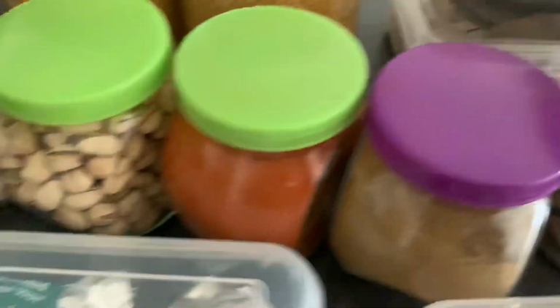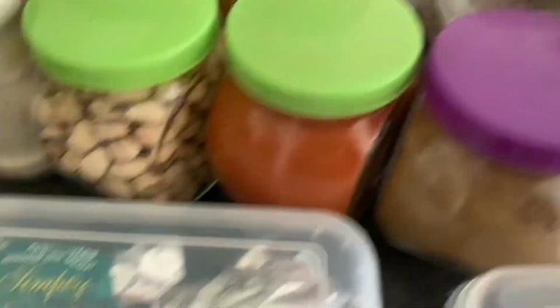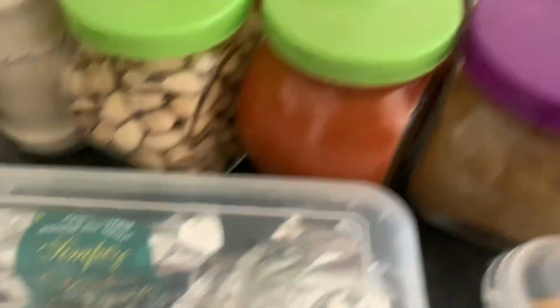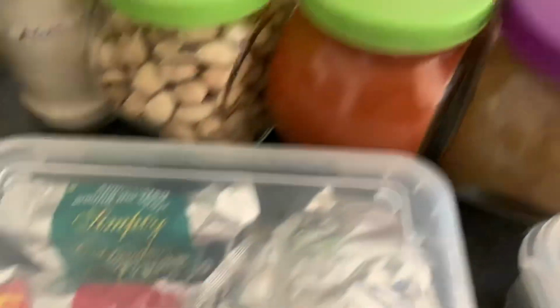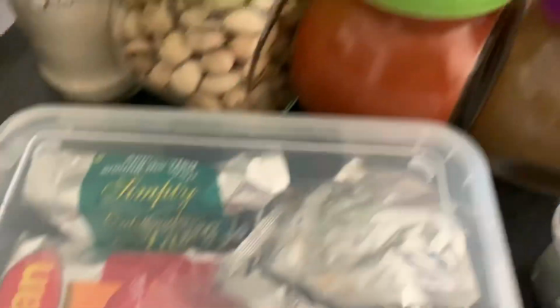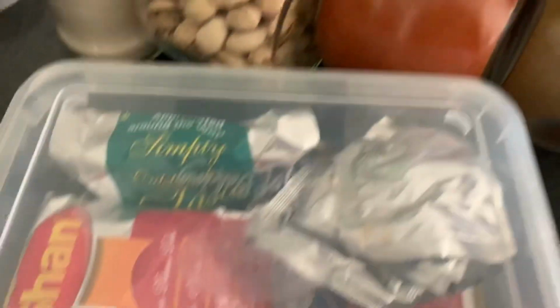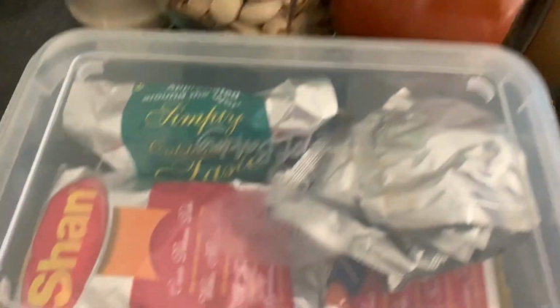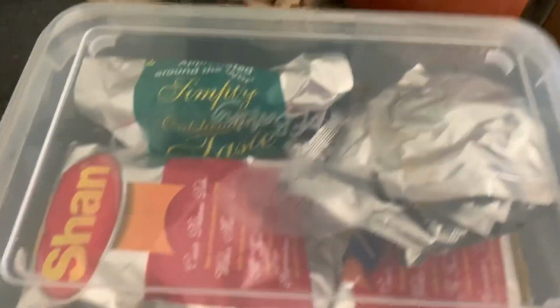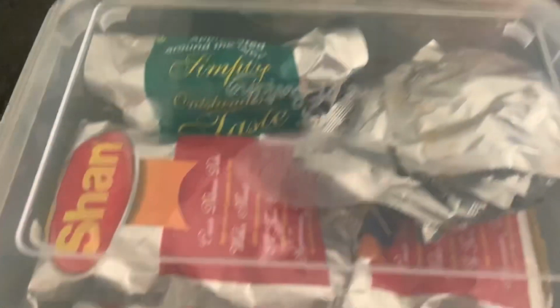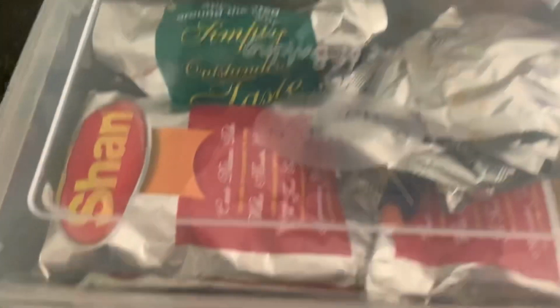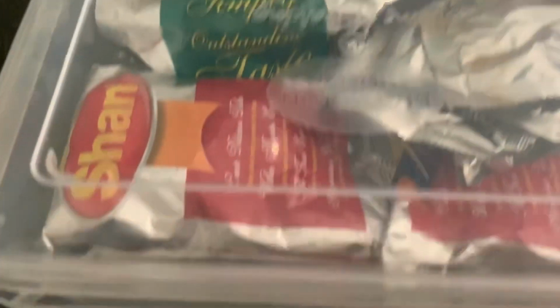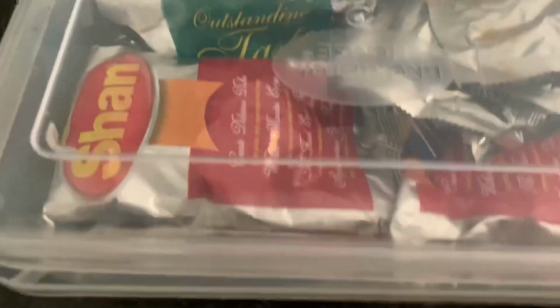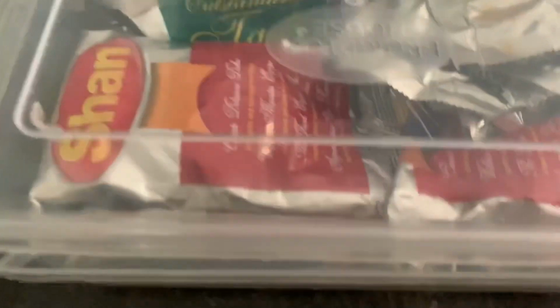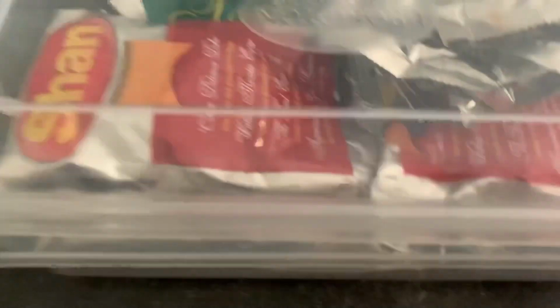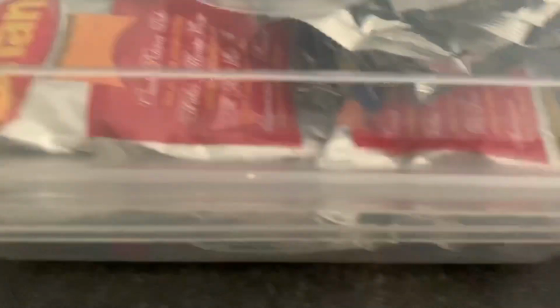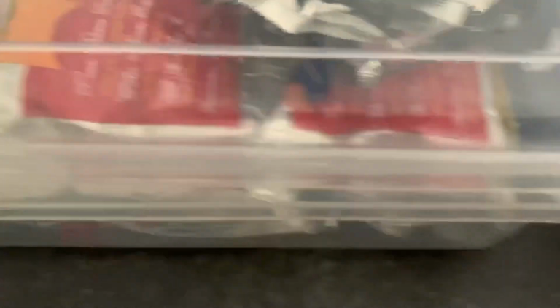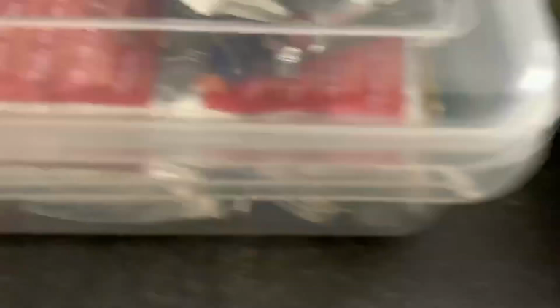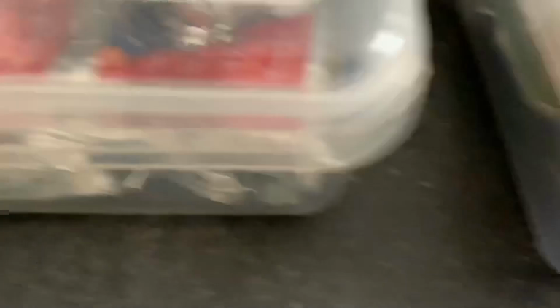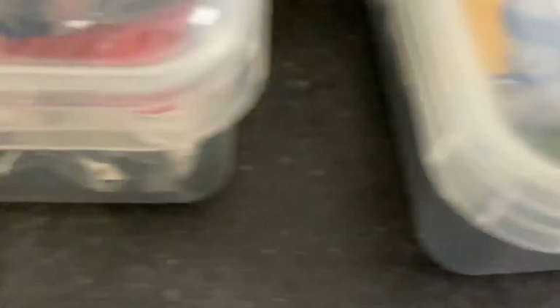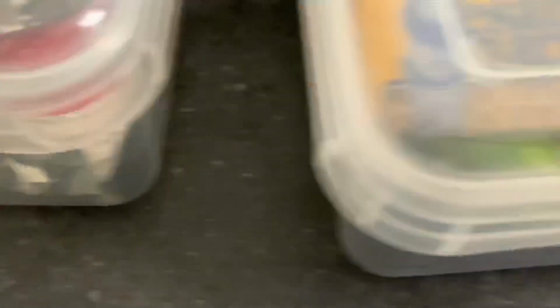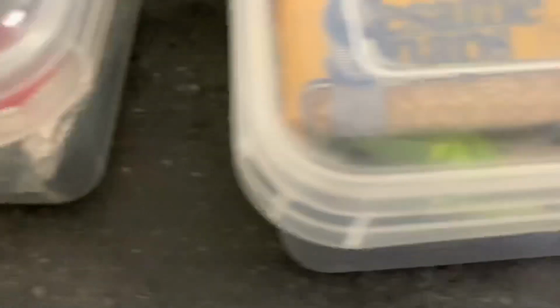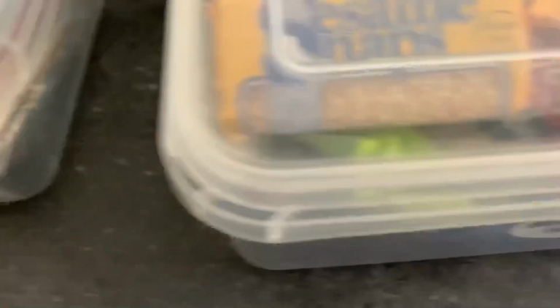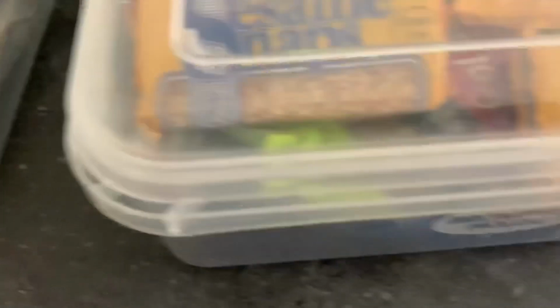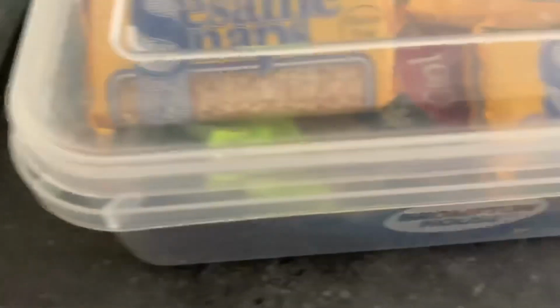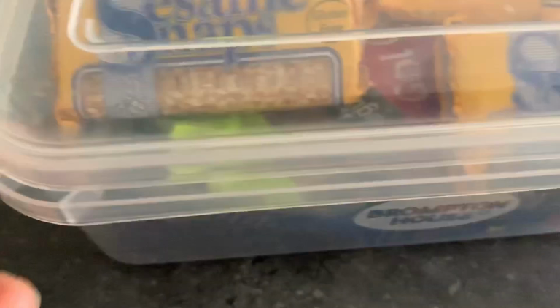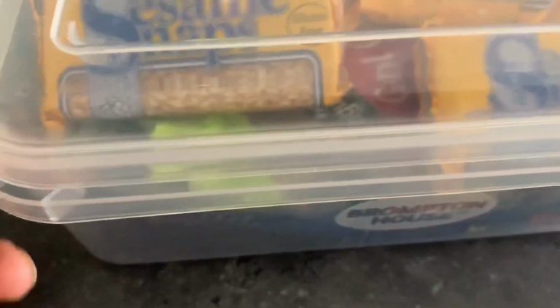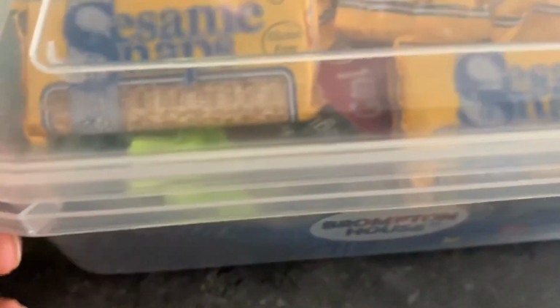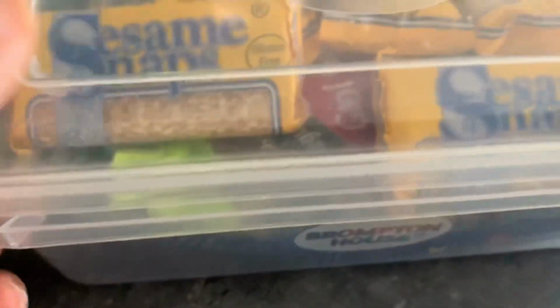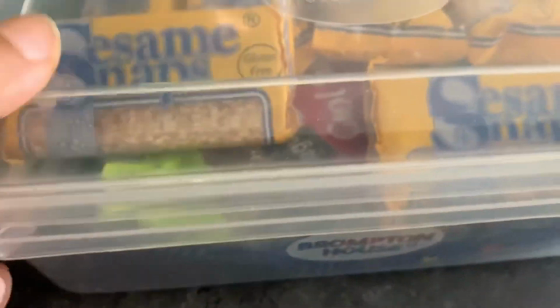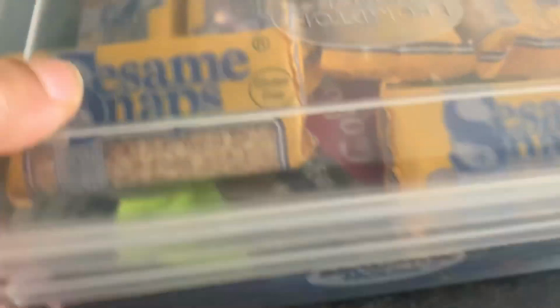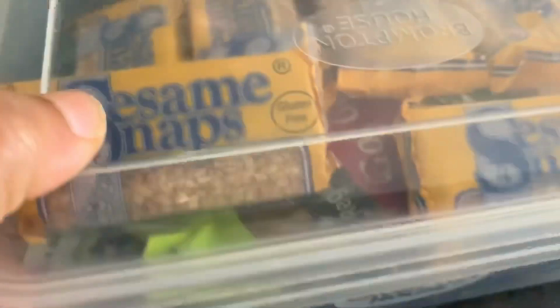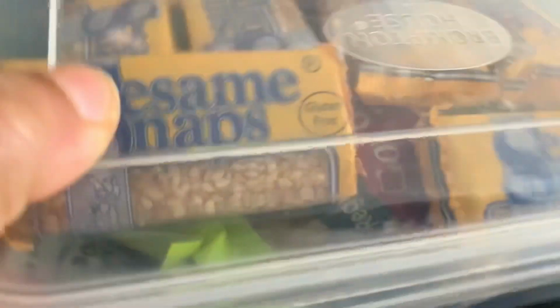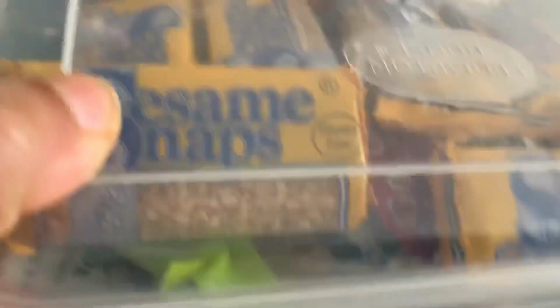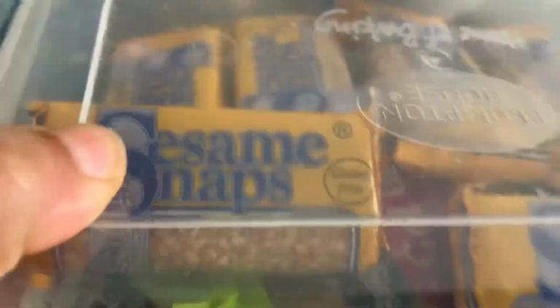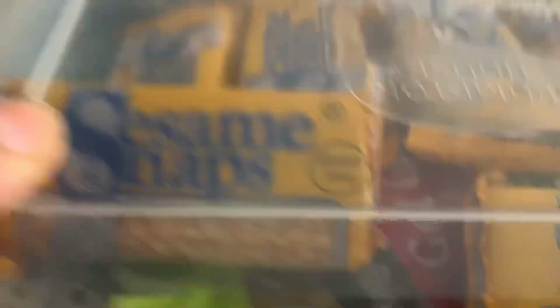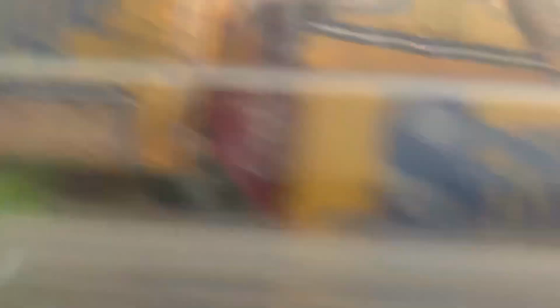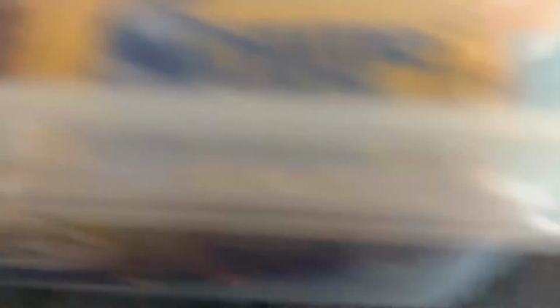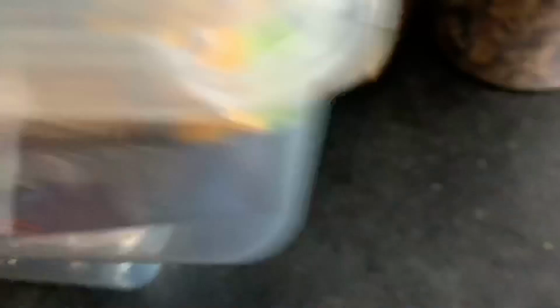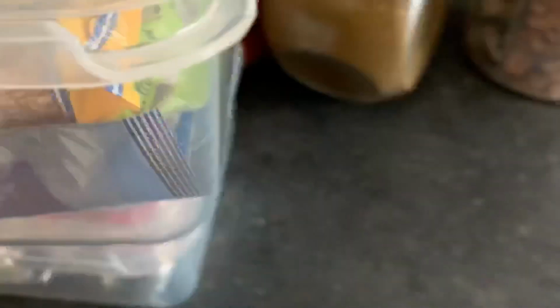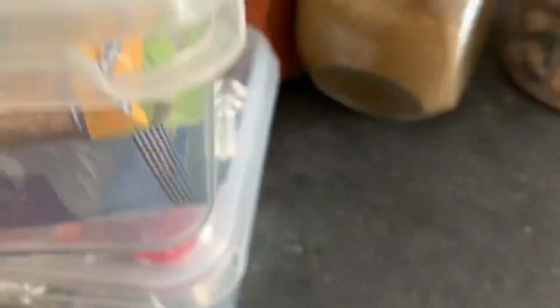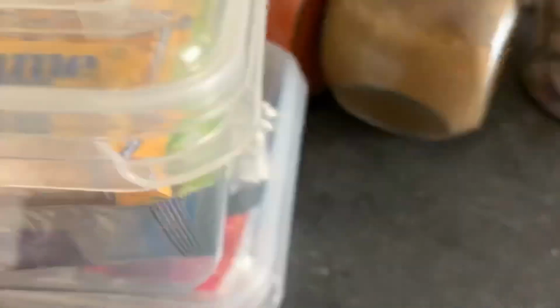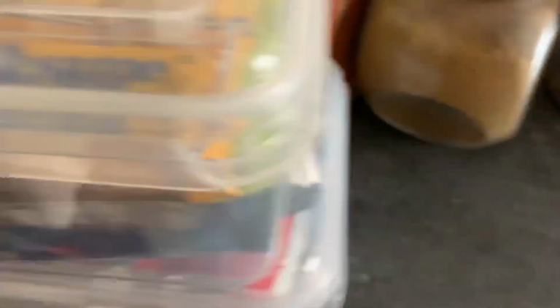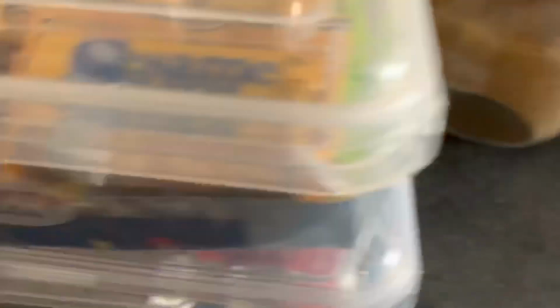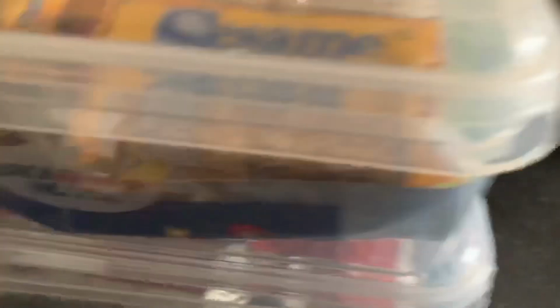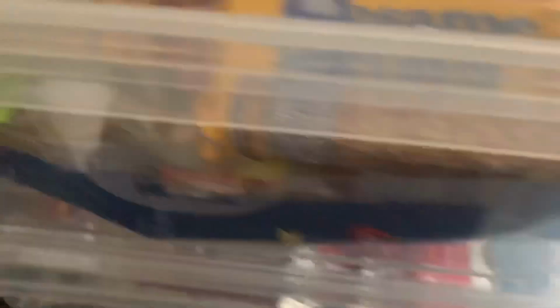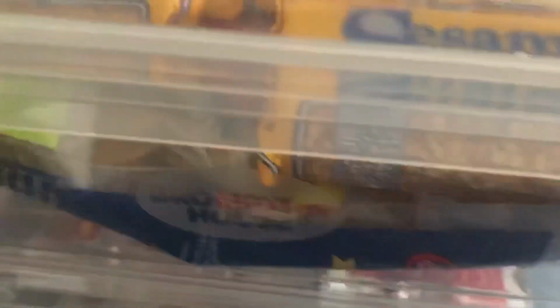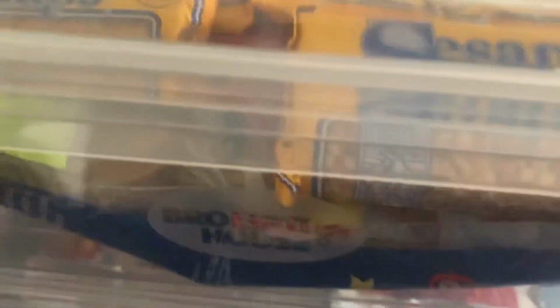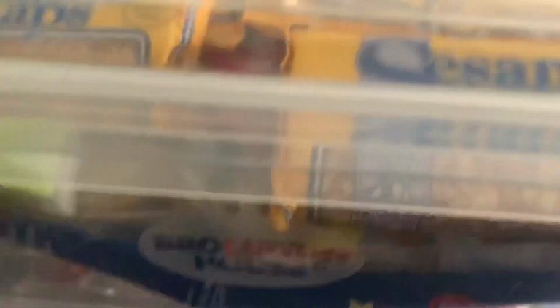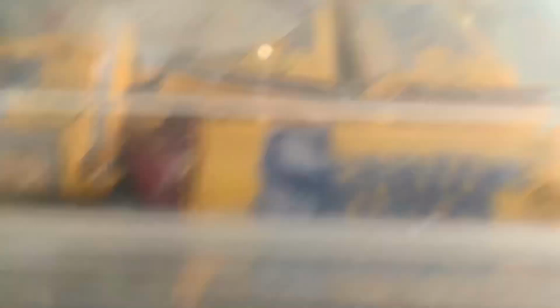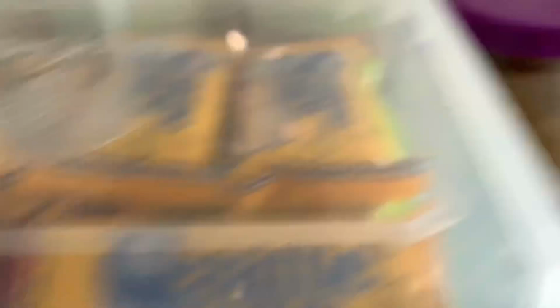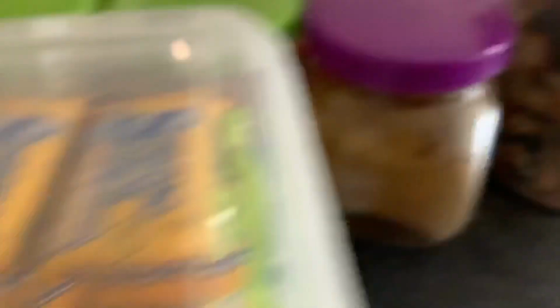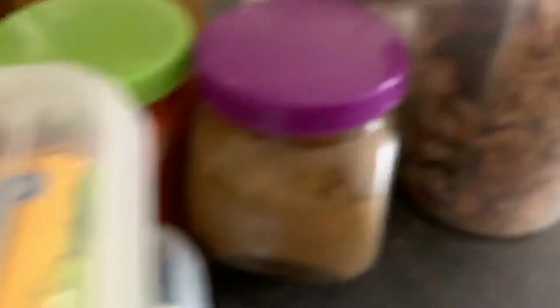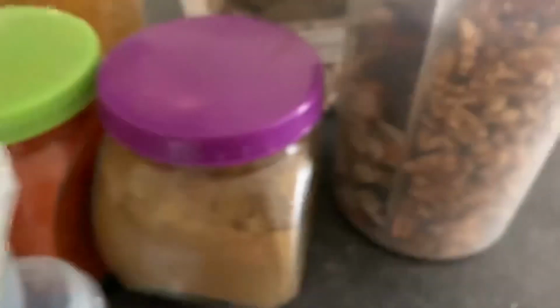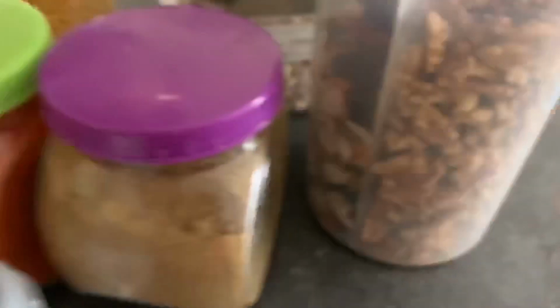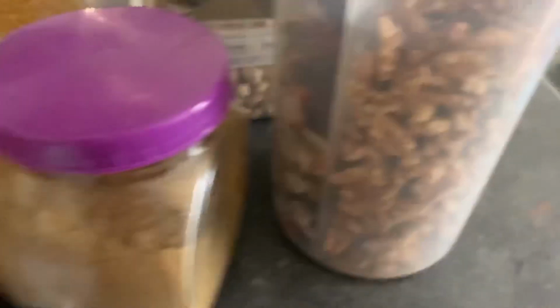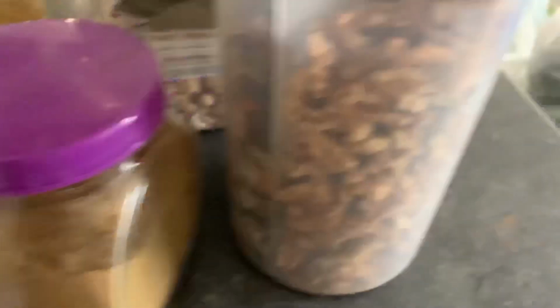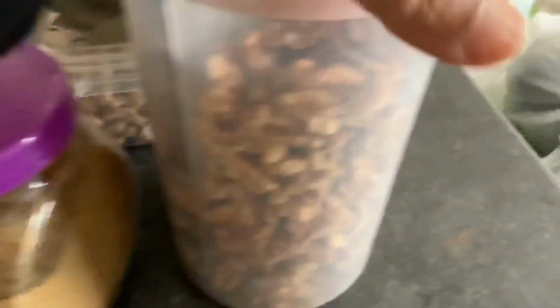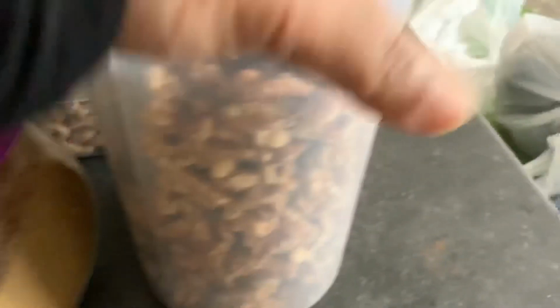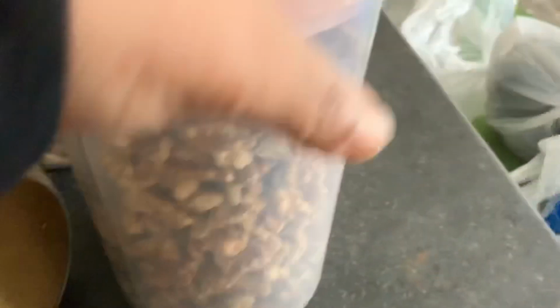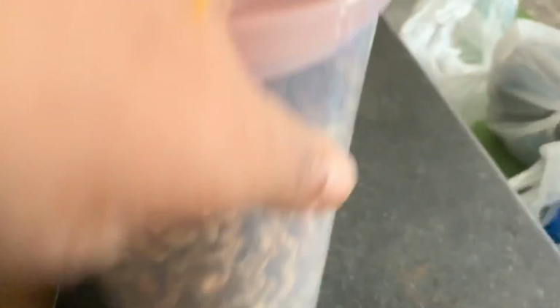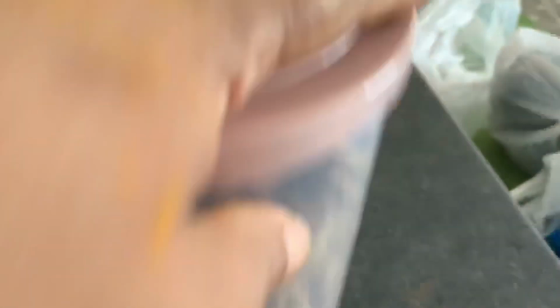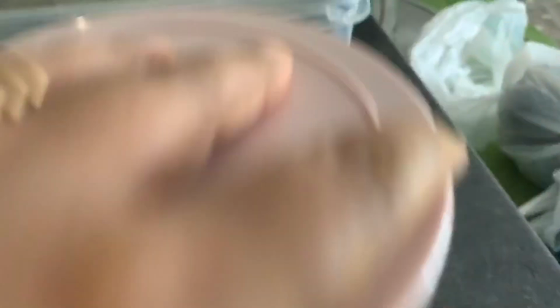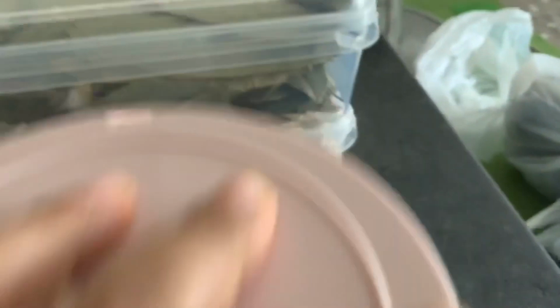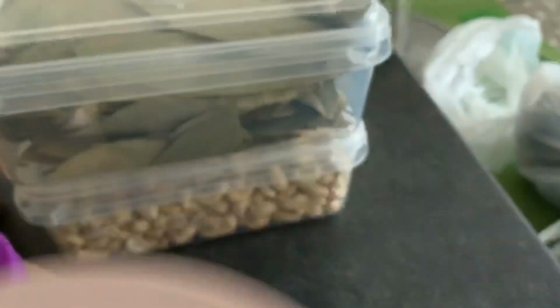Now I will show you what we do with the cabinets. We will show you what we do with the cabinets.